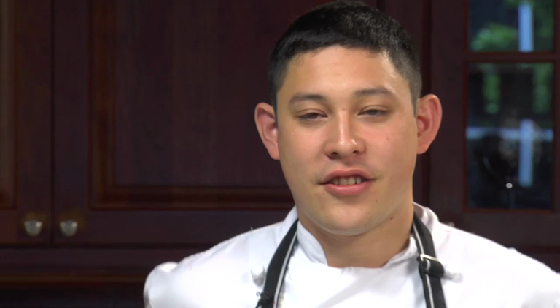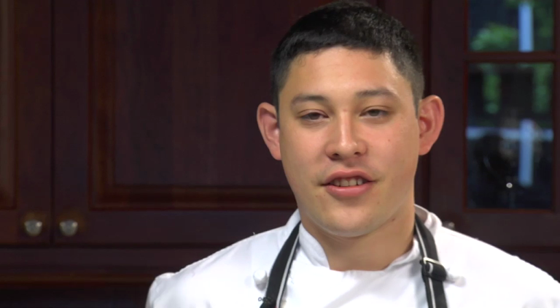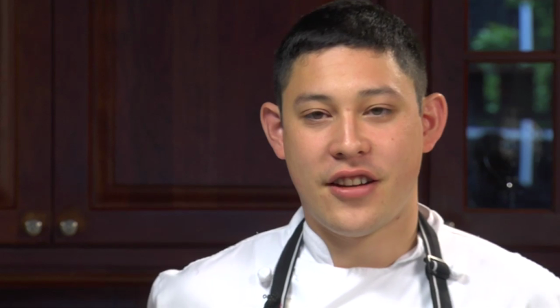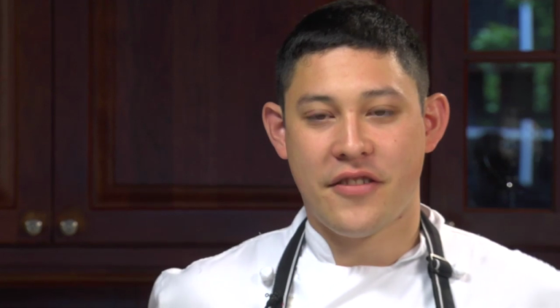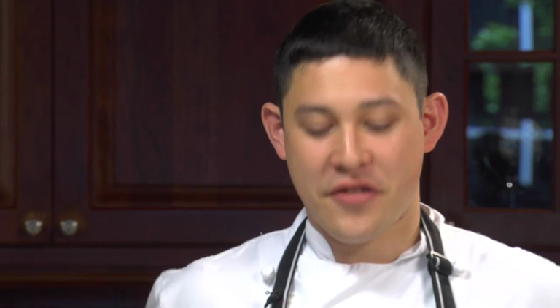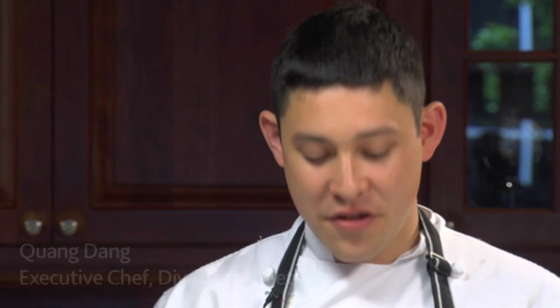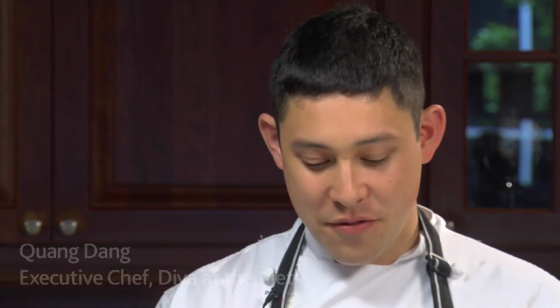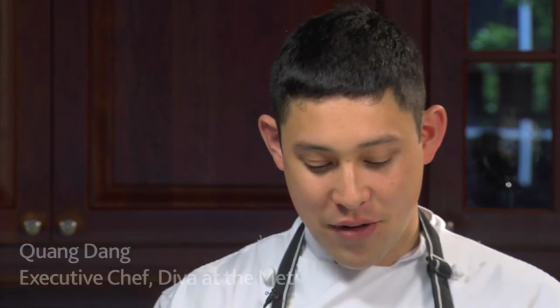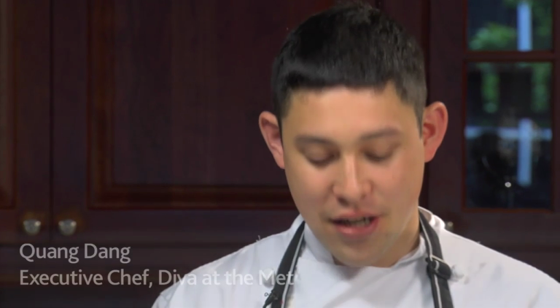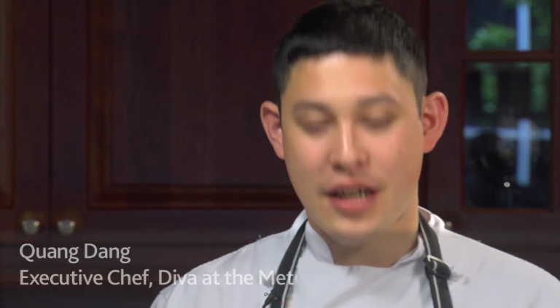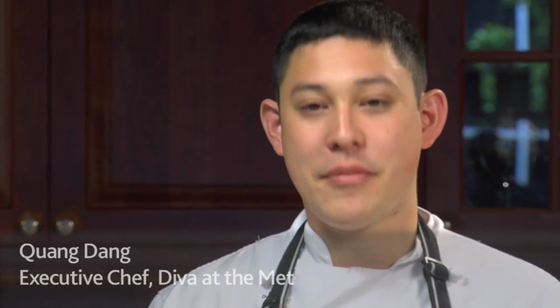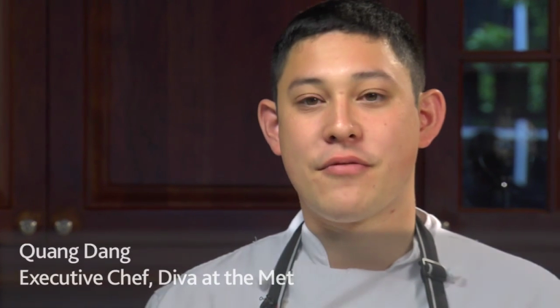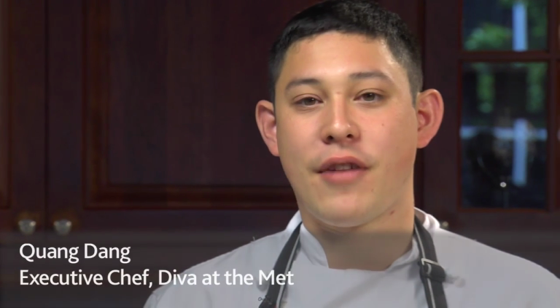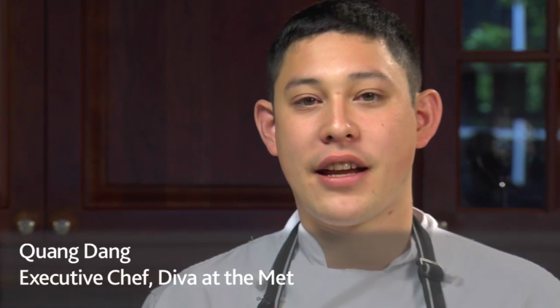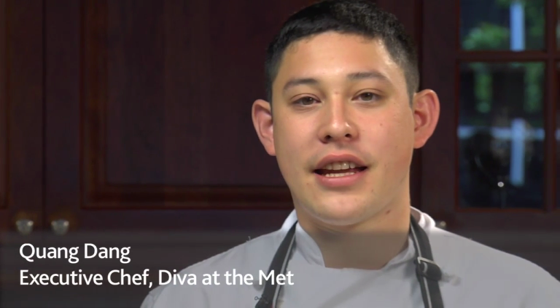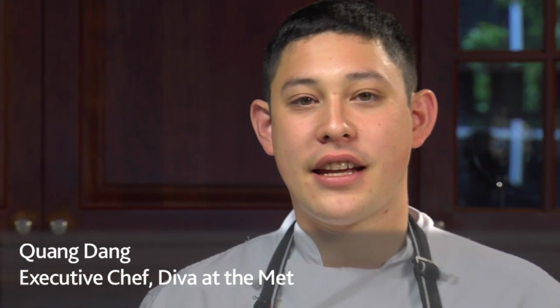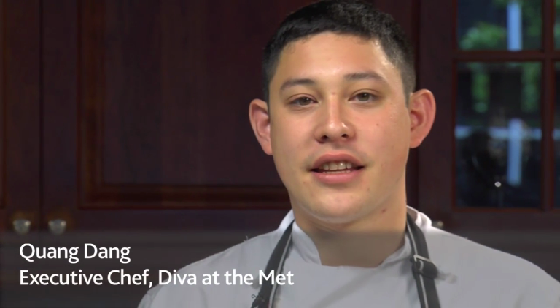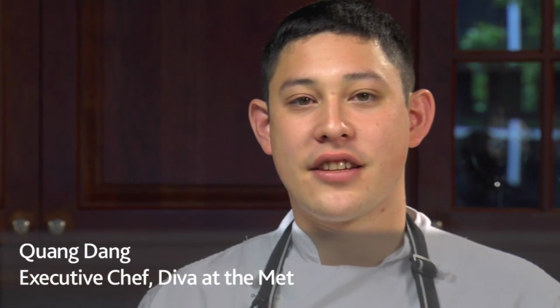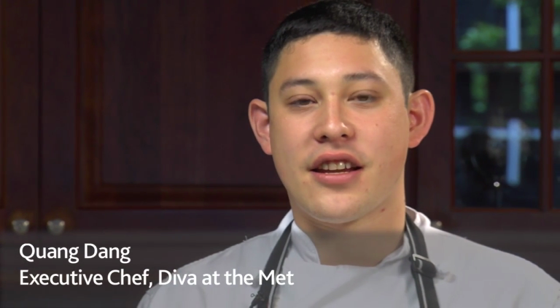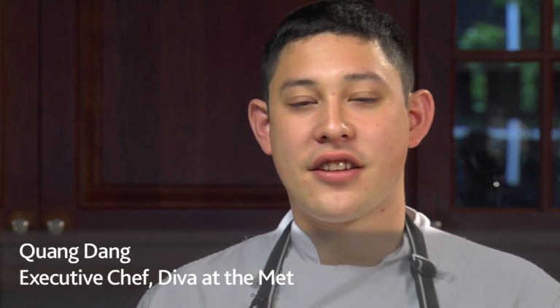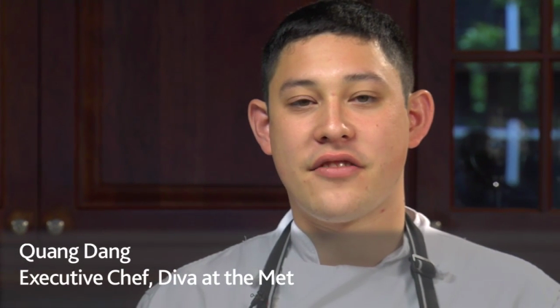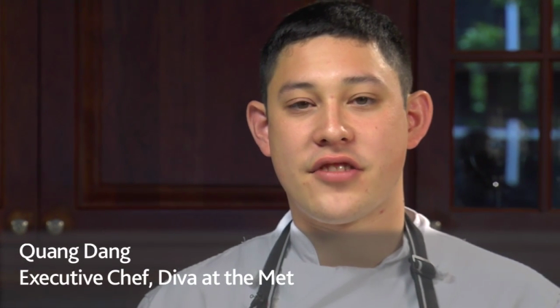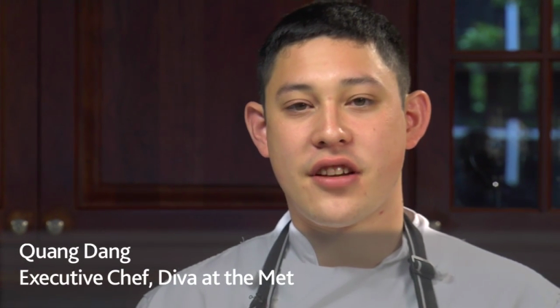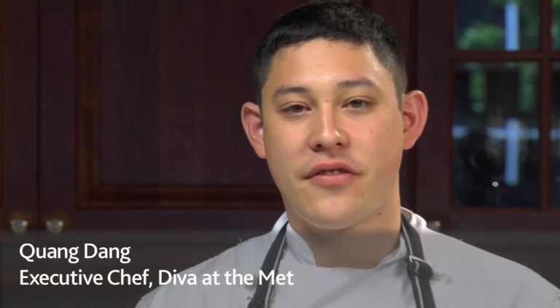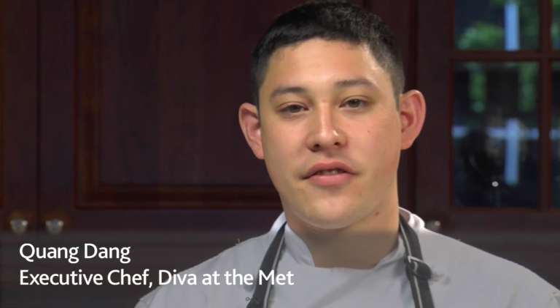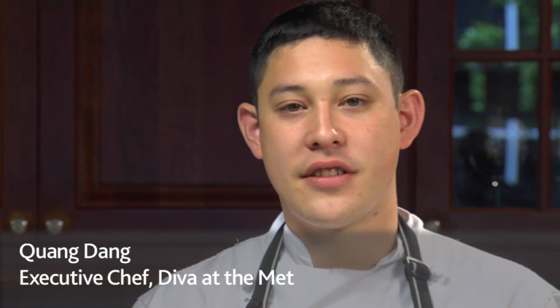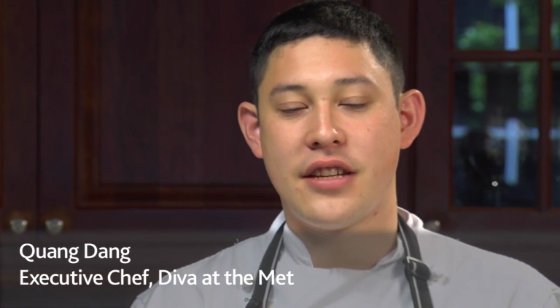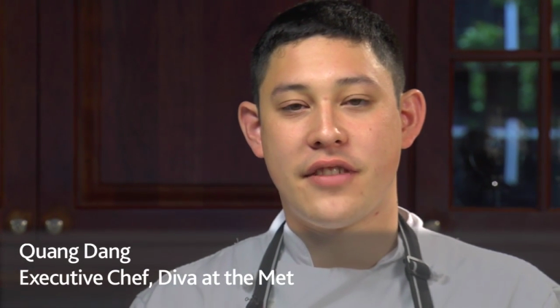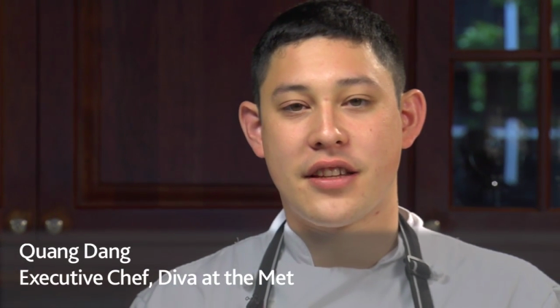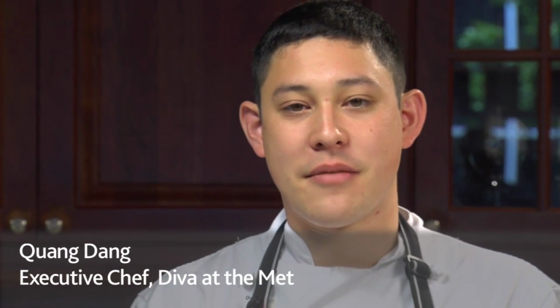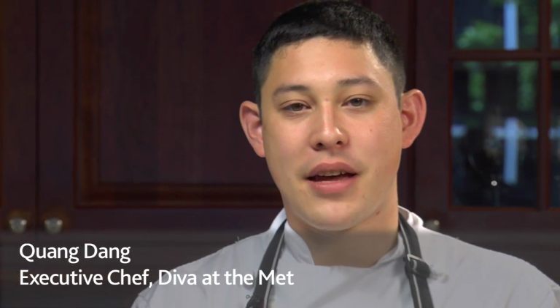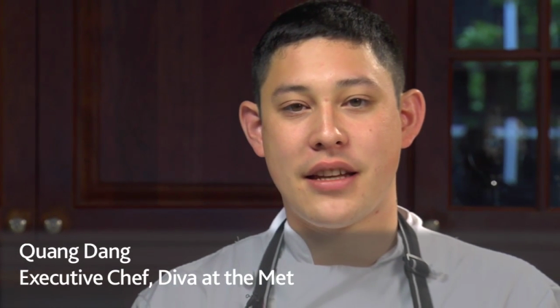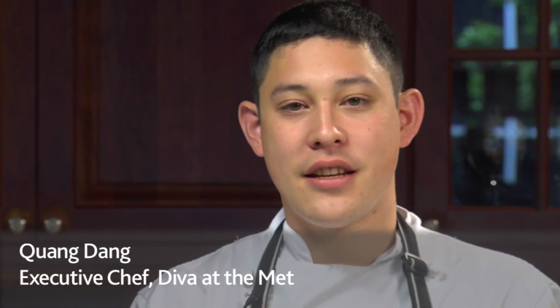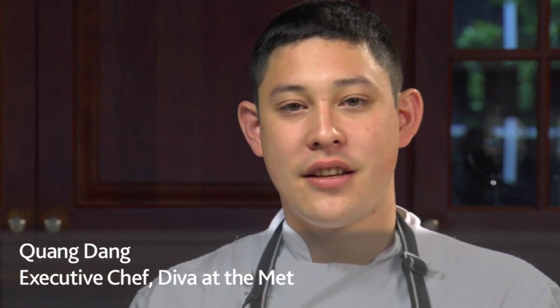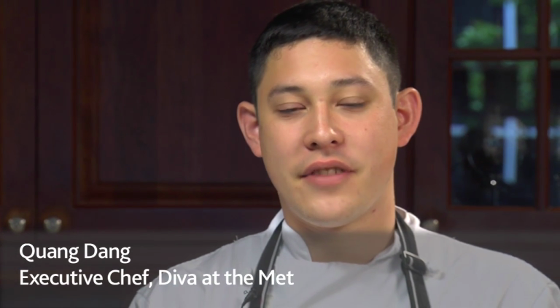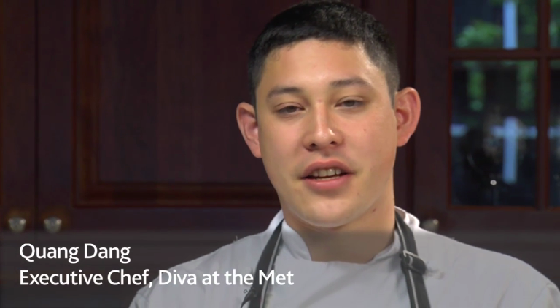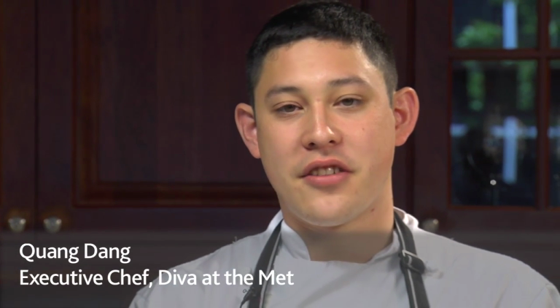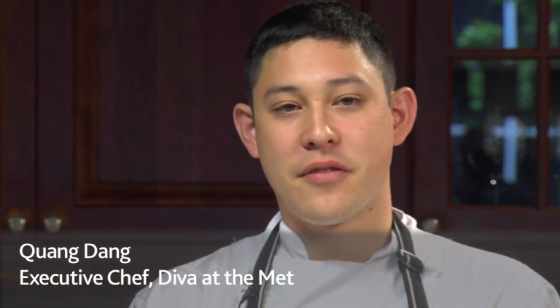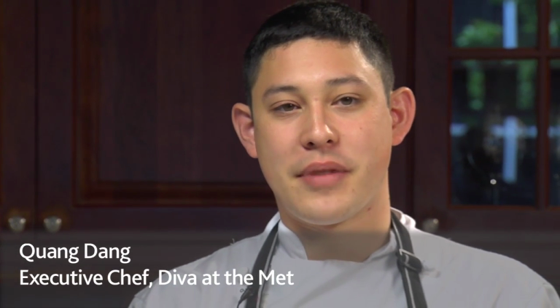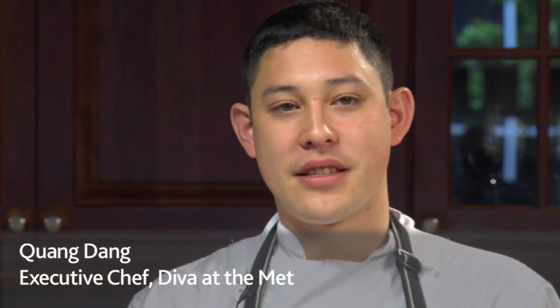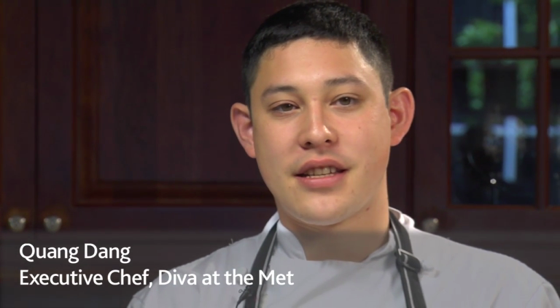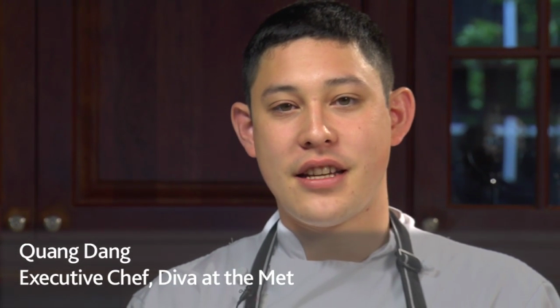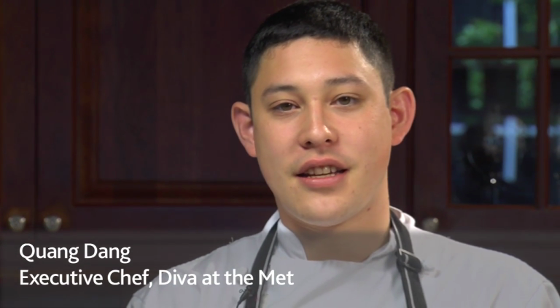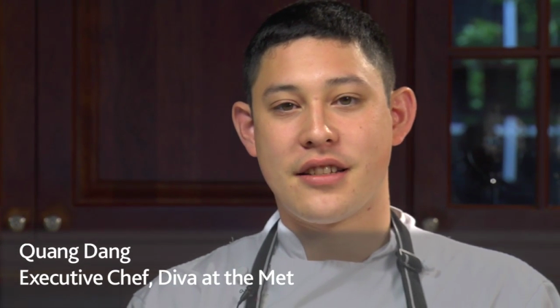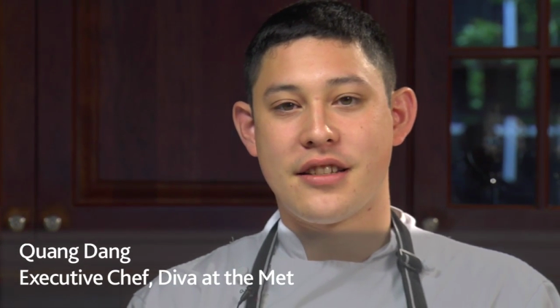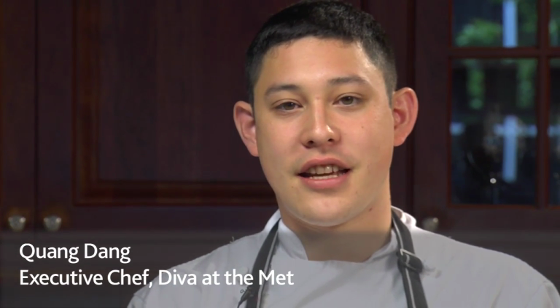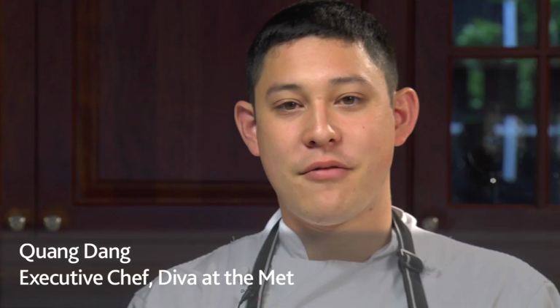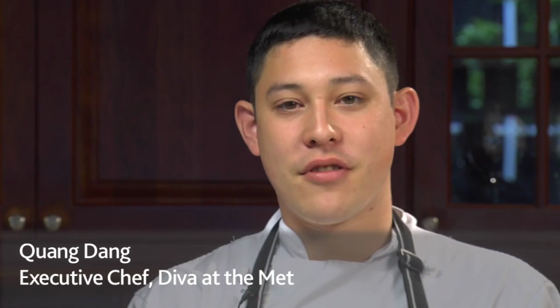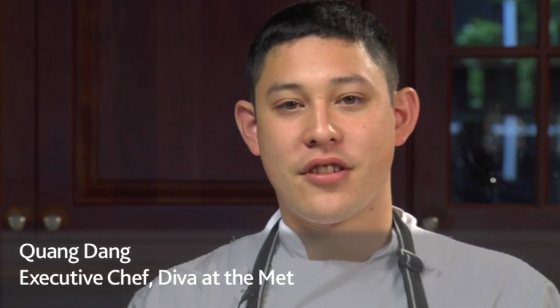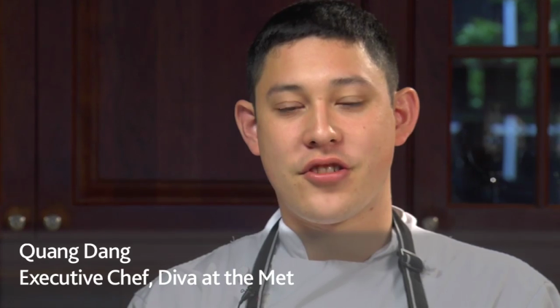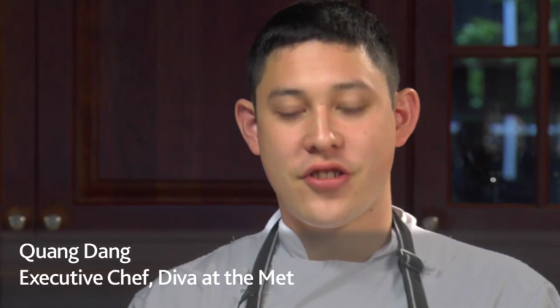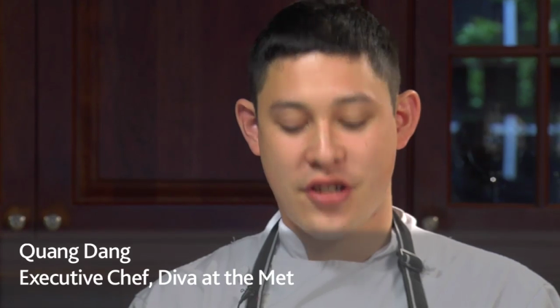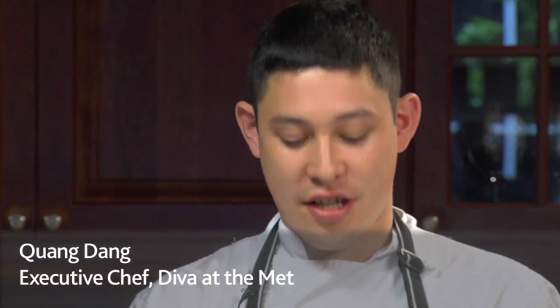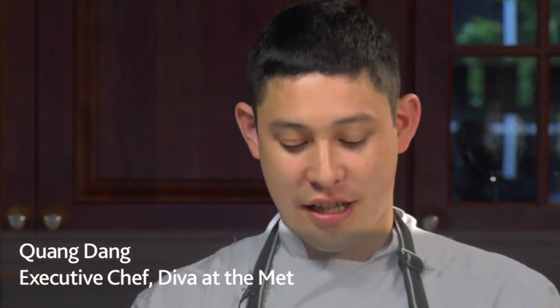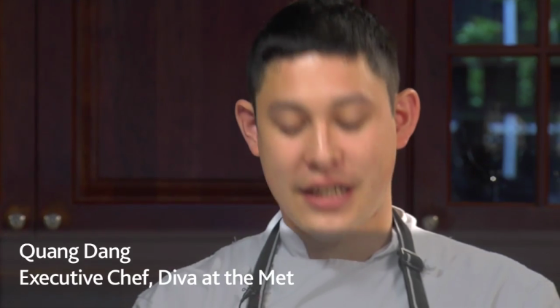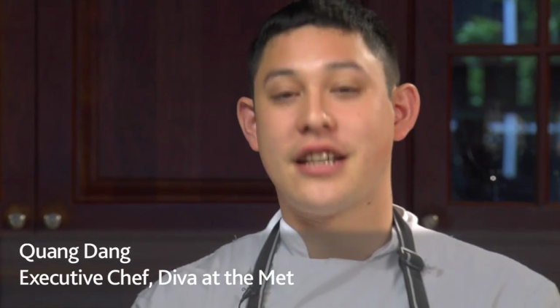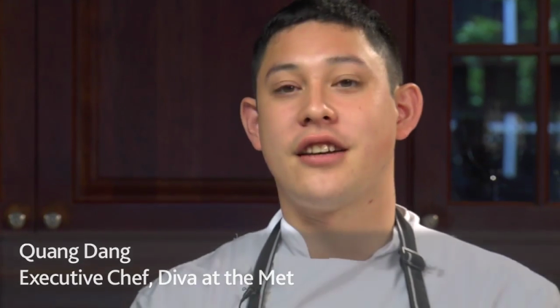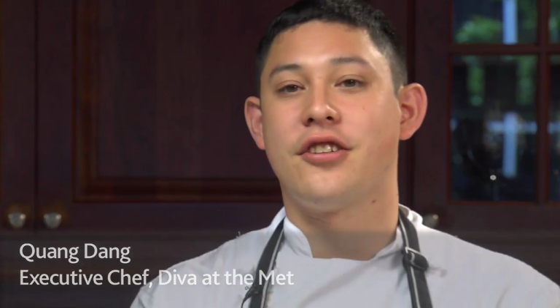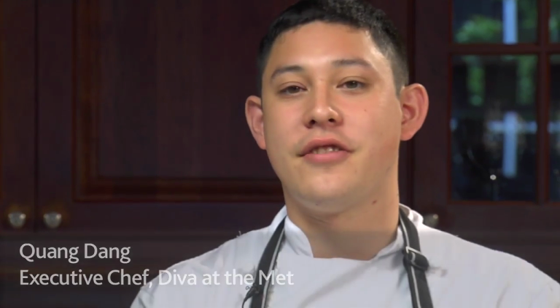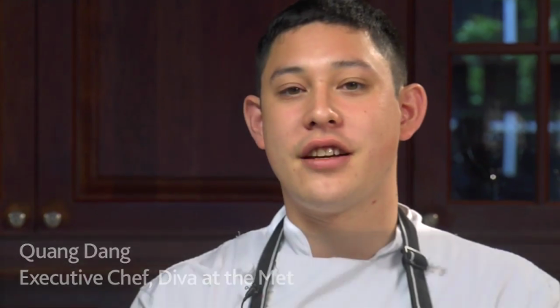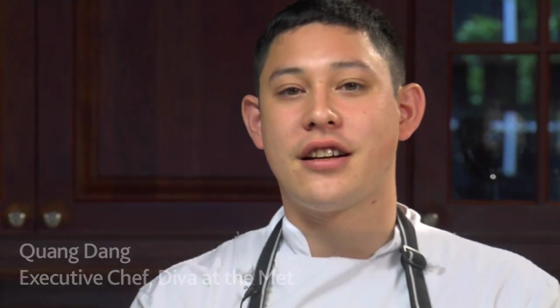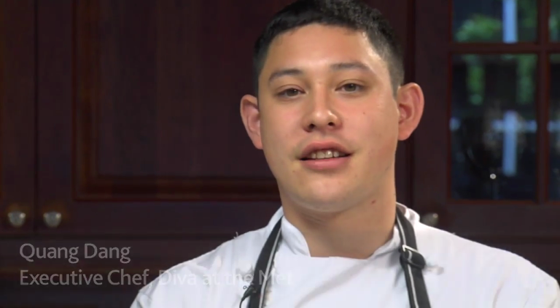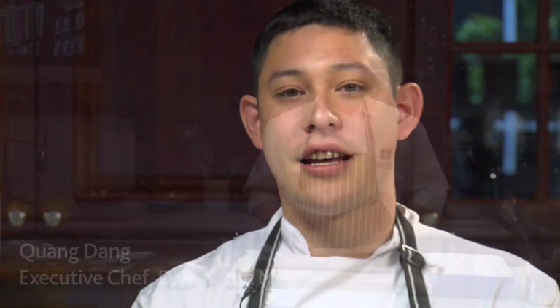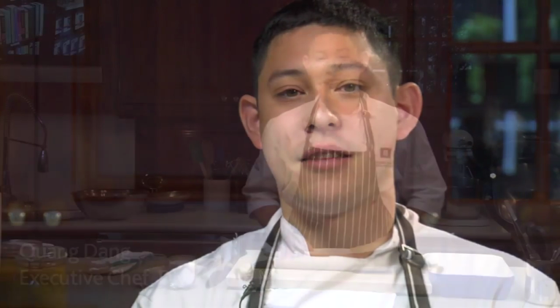Good afternoon, my name is Wang Dang, the executive chef of Diva at the Met, Vancouver BC, and today we're going to show you how to clean a geoduck clam.